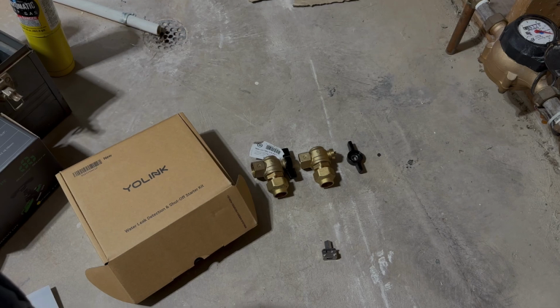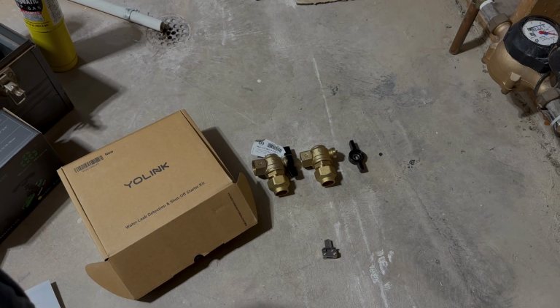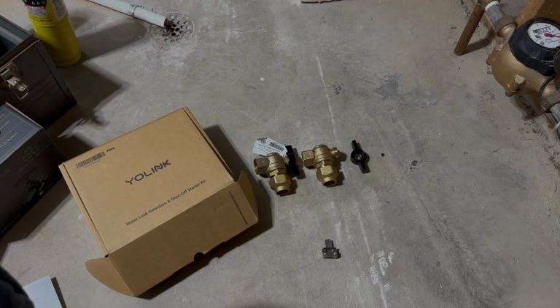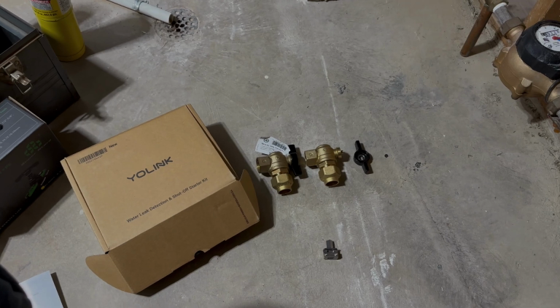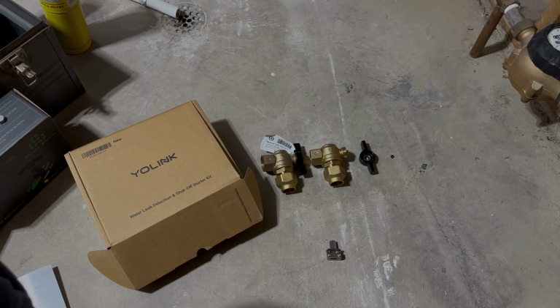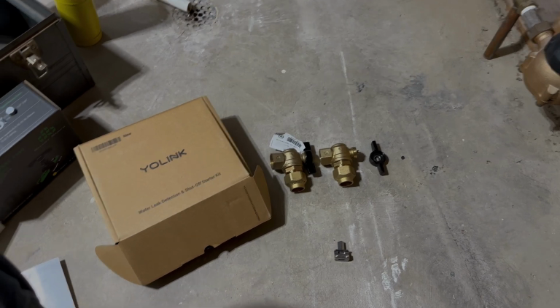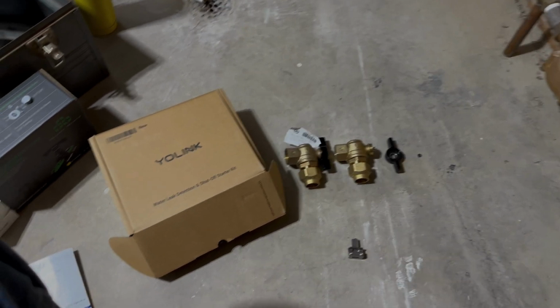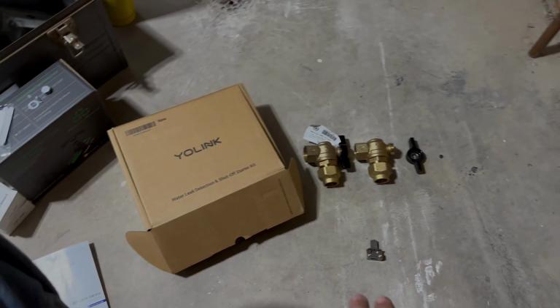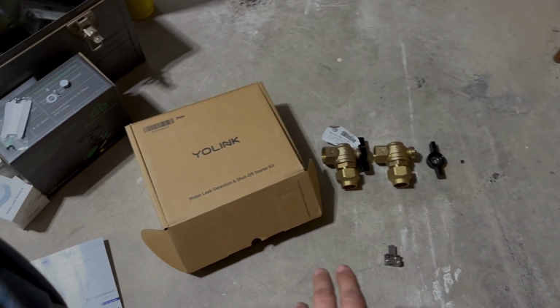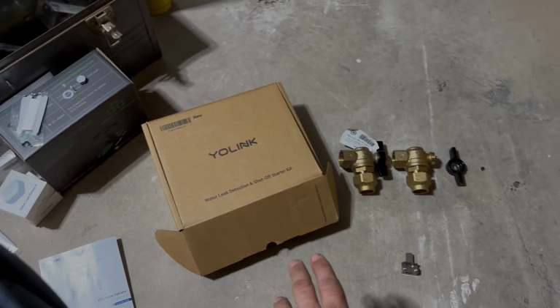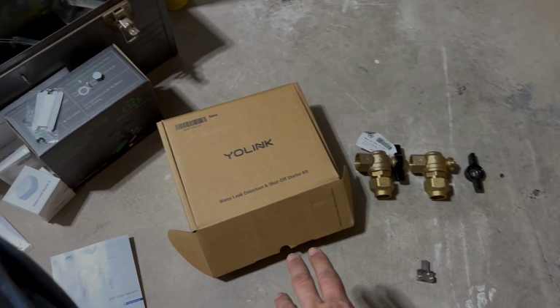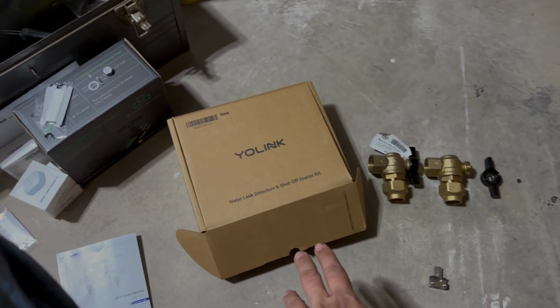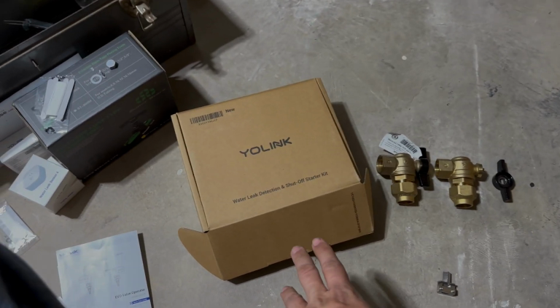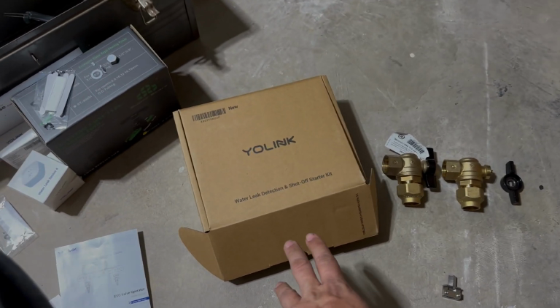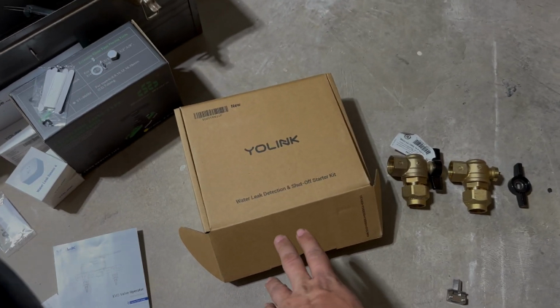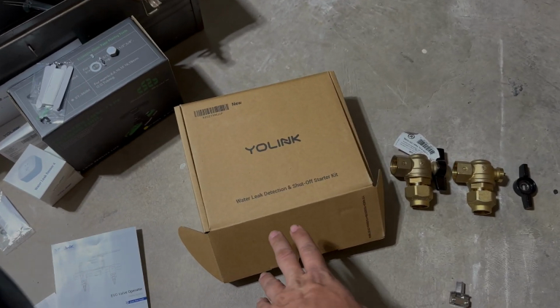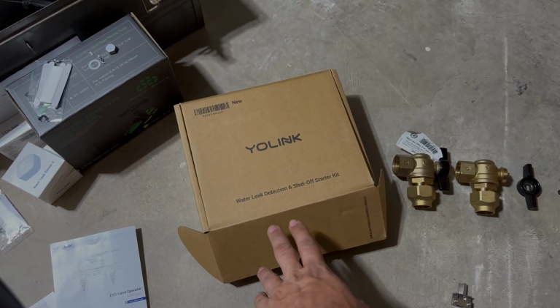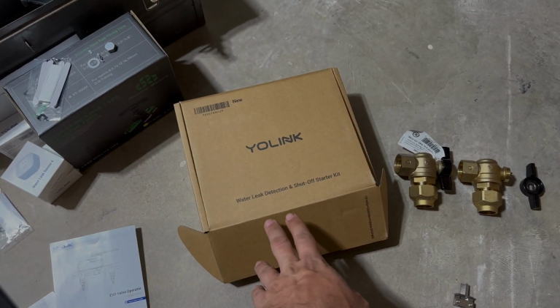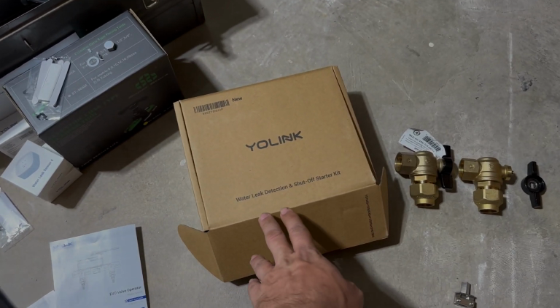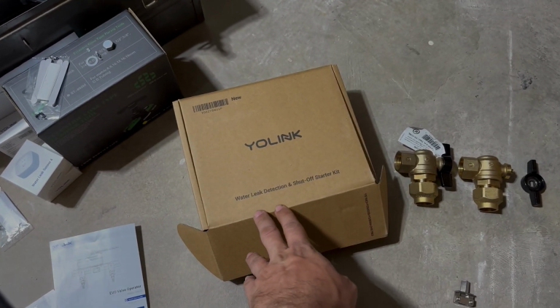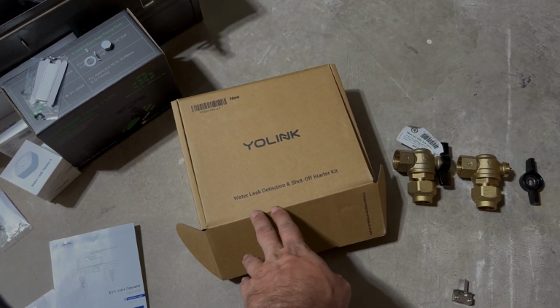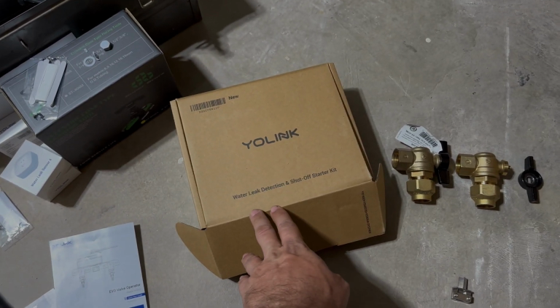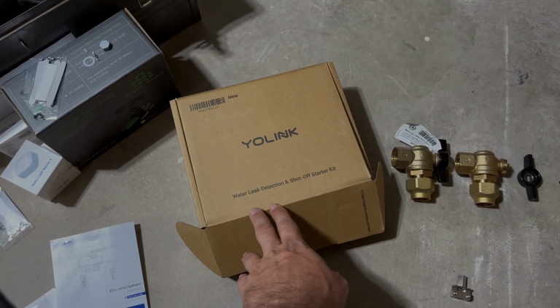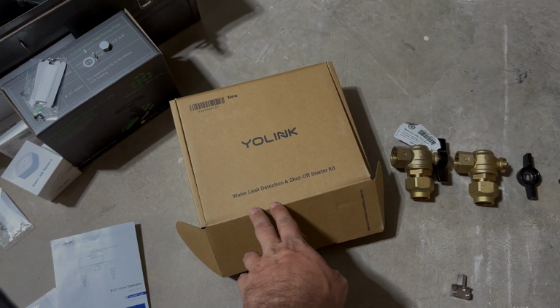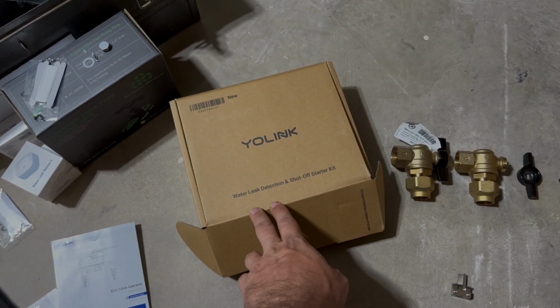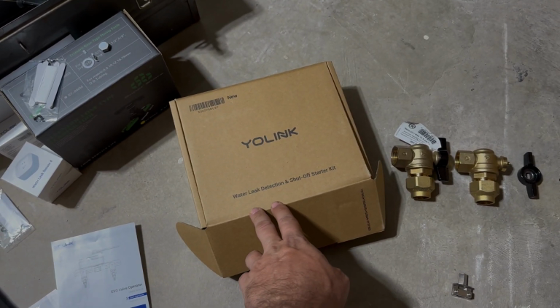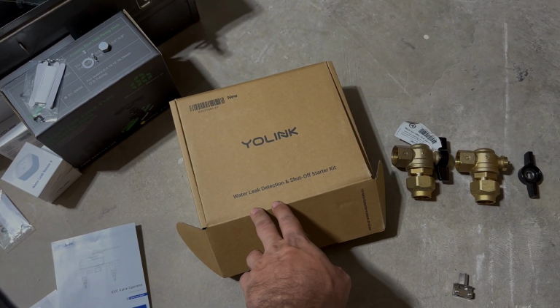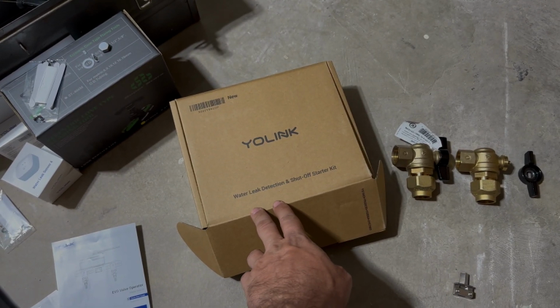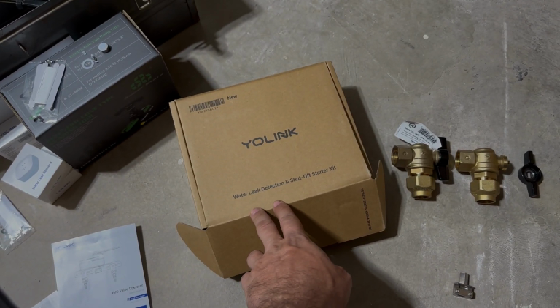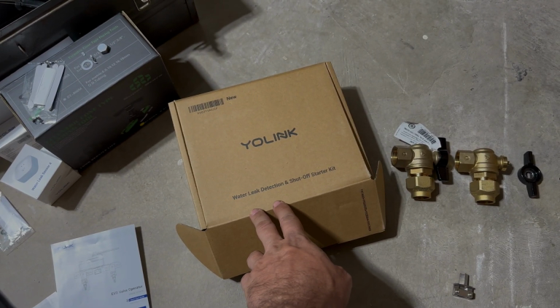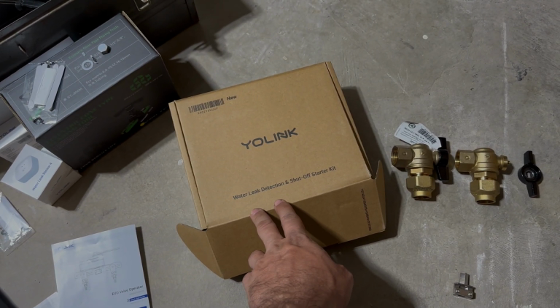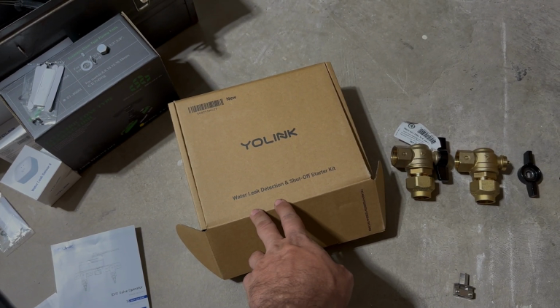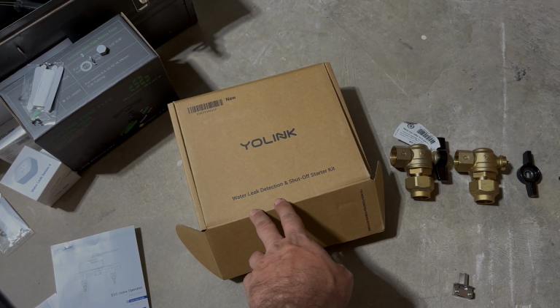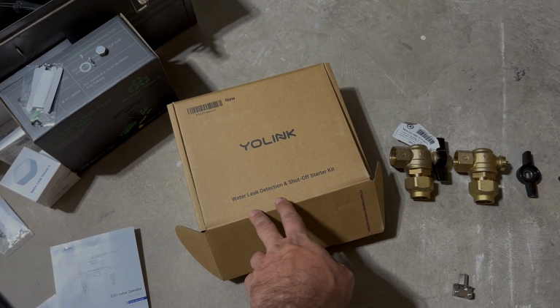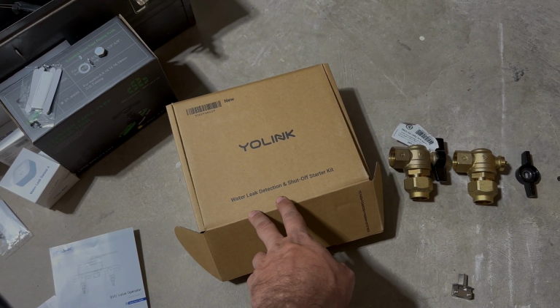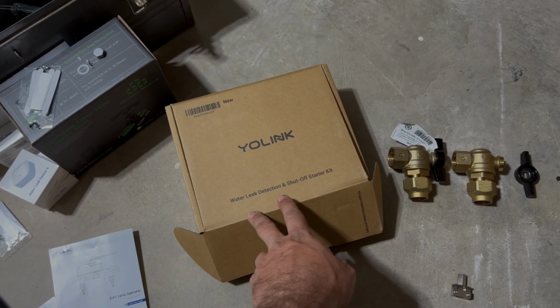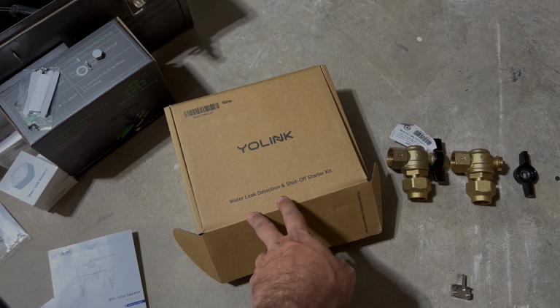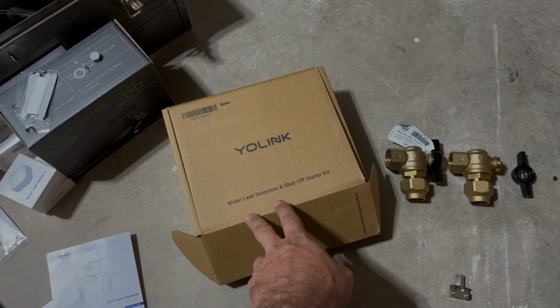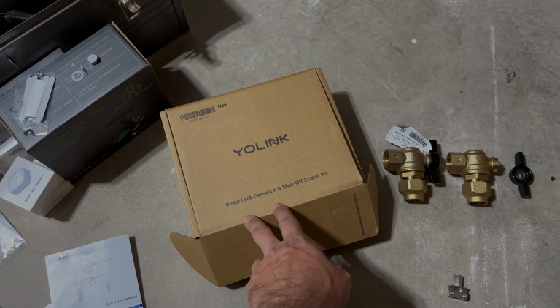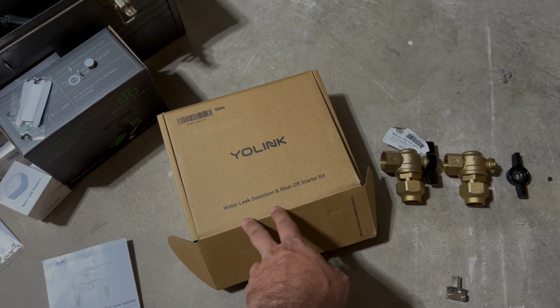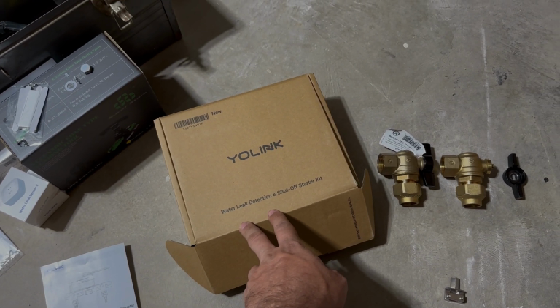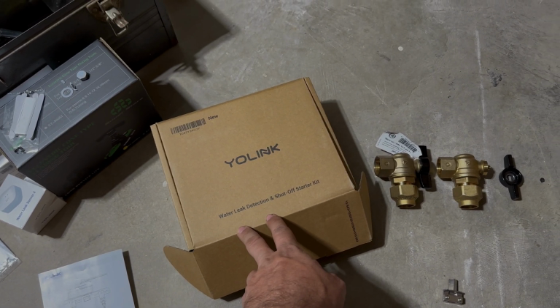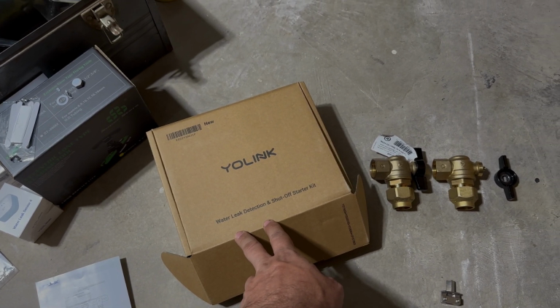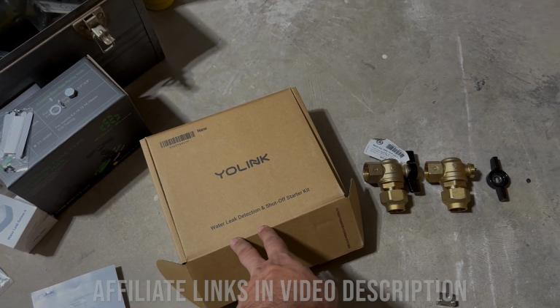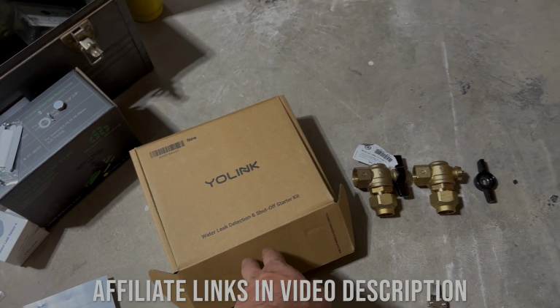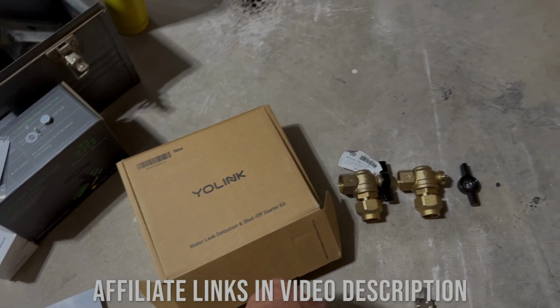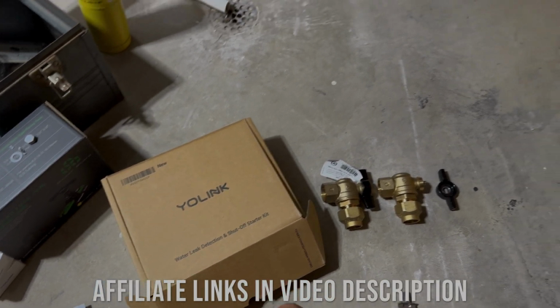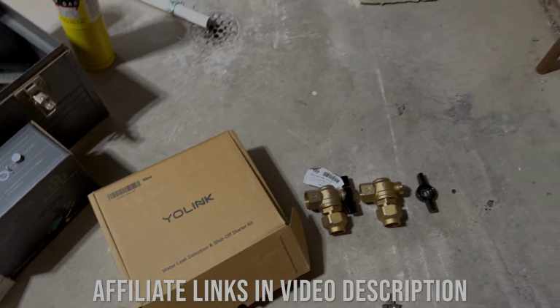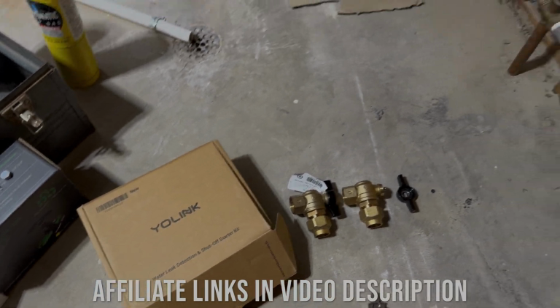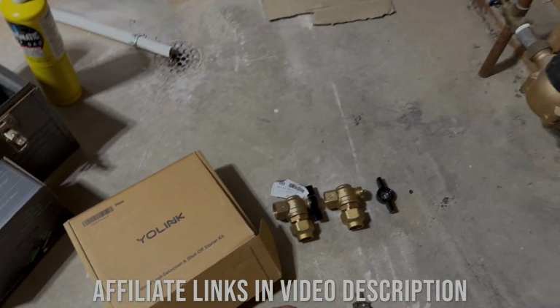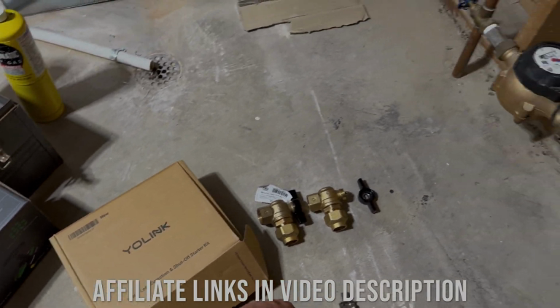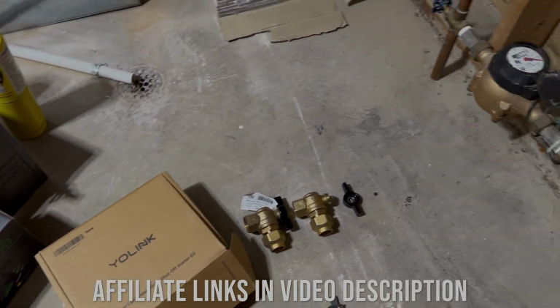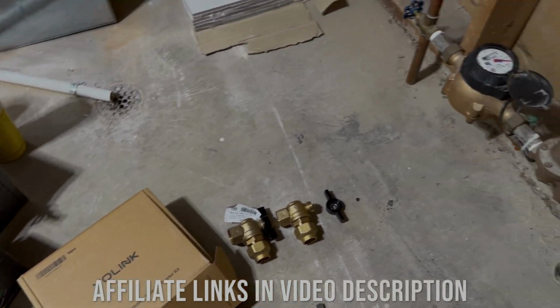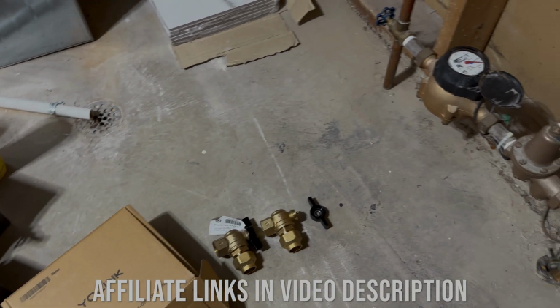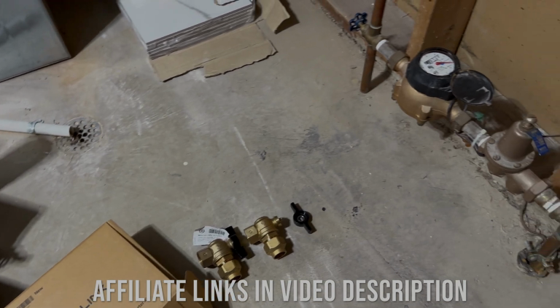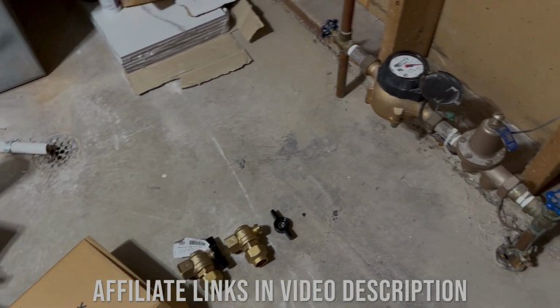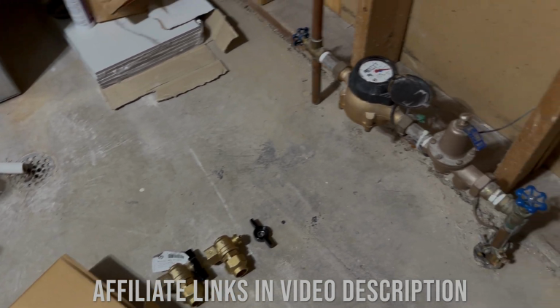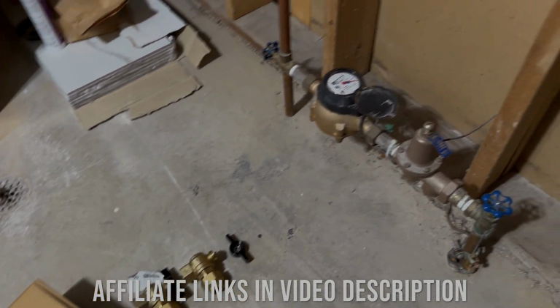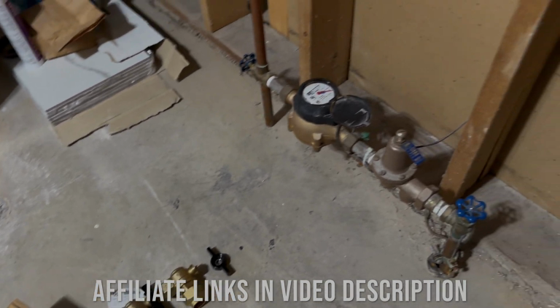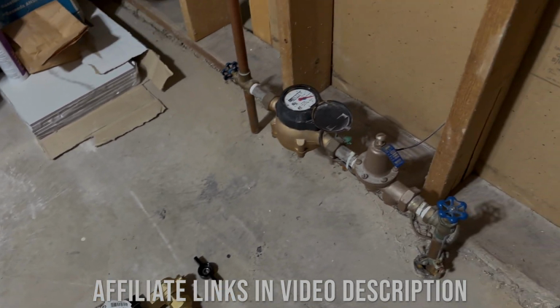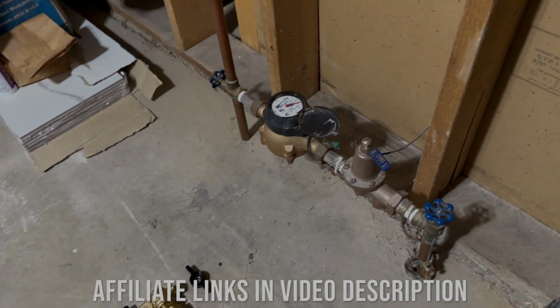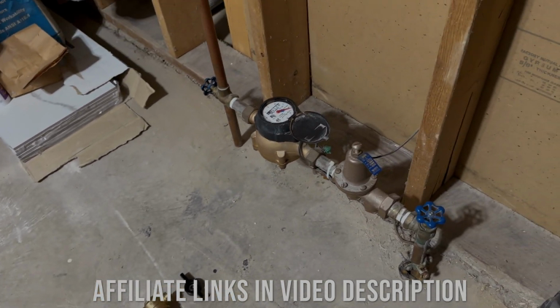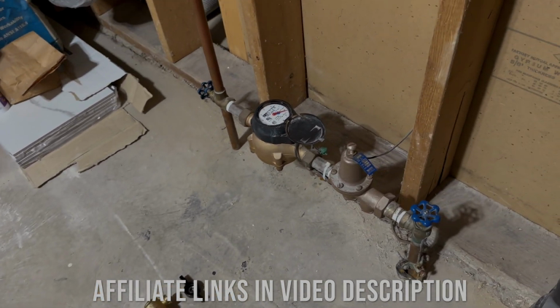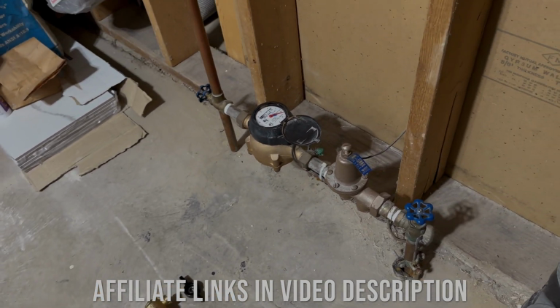Hey guys, so today I'm going to install this Yolink water leak detection and shut-off starter kit on my townhome here.